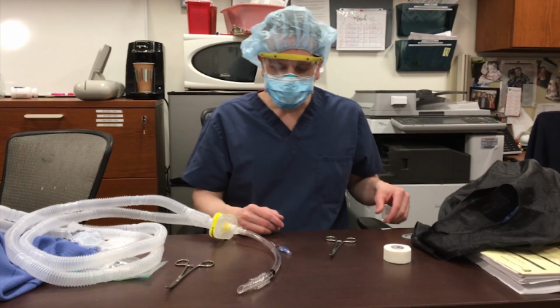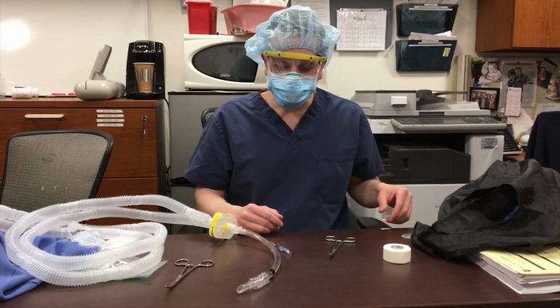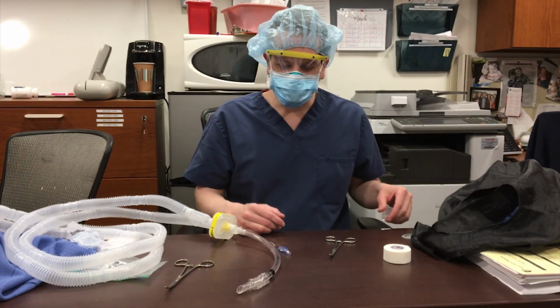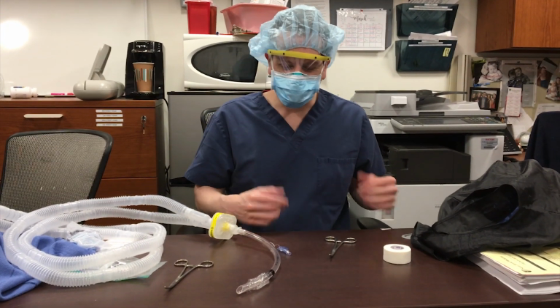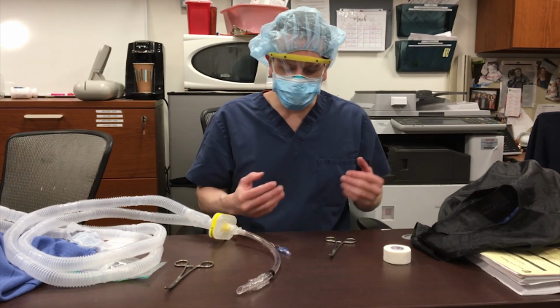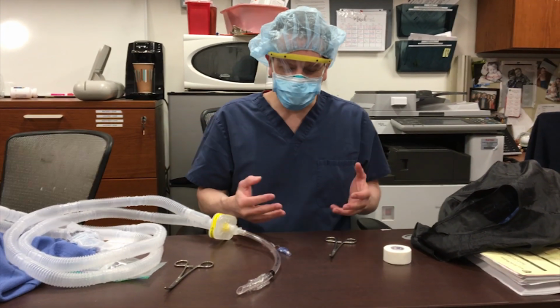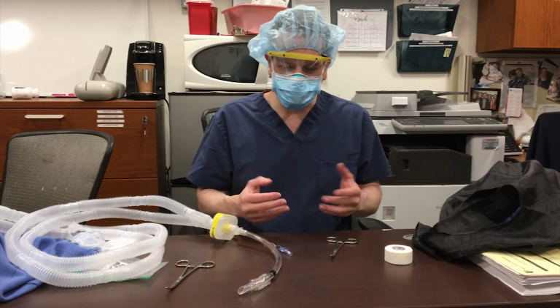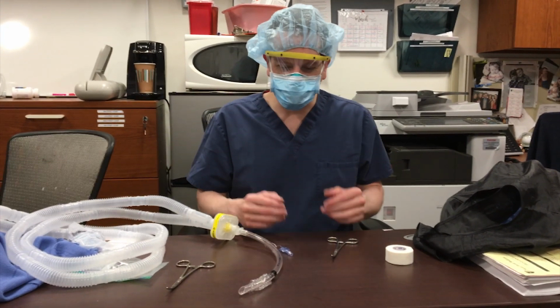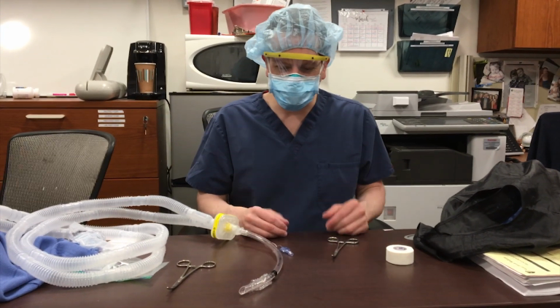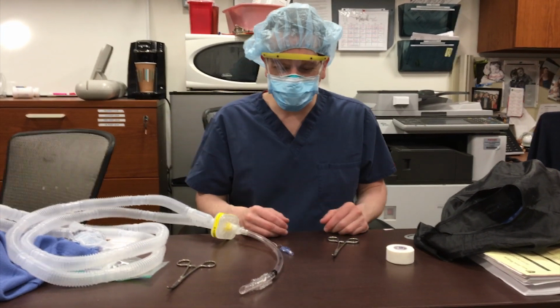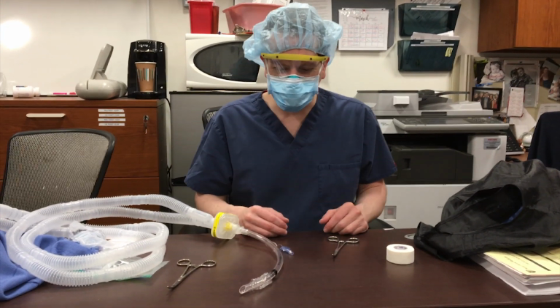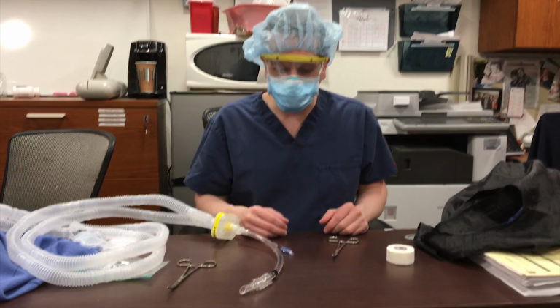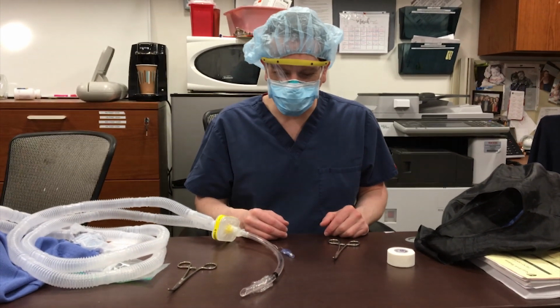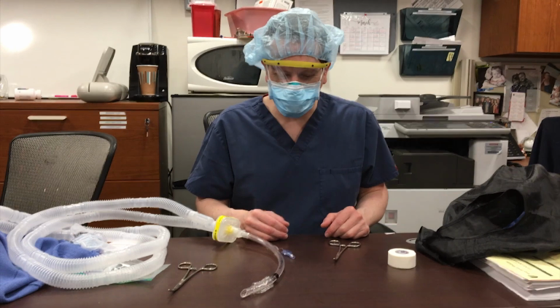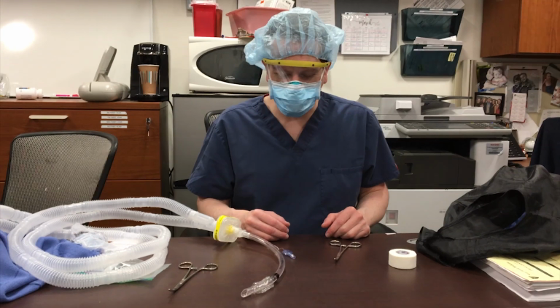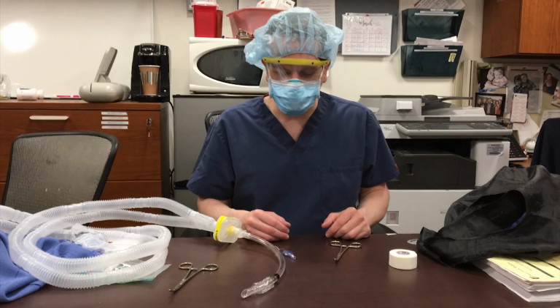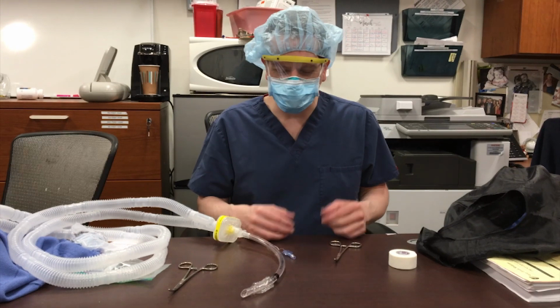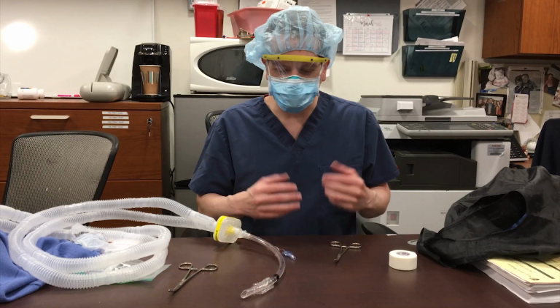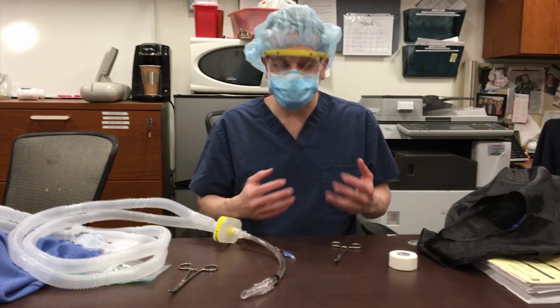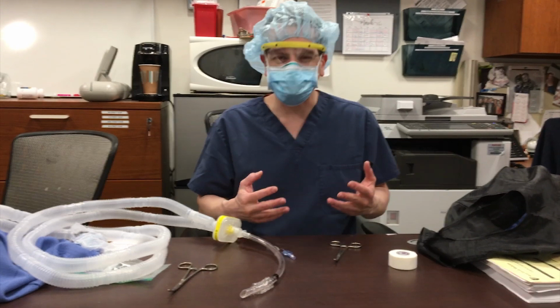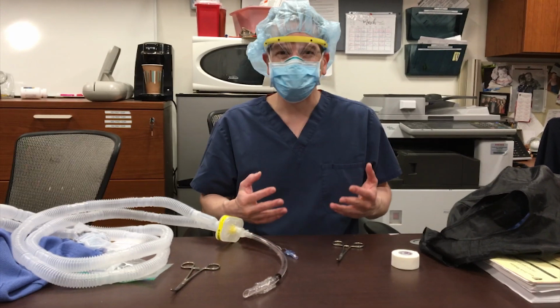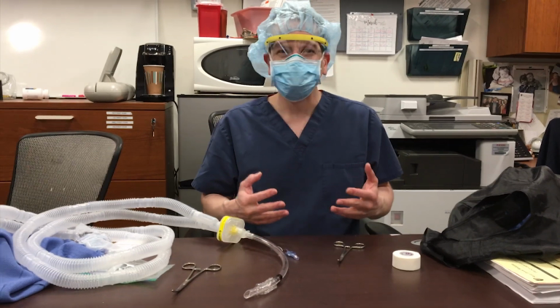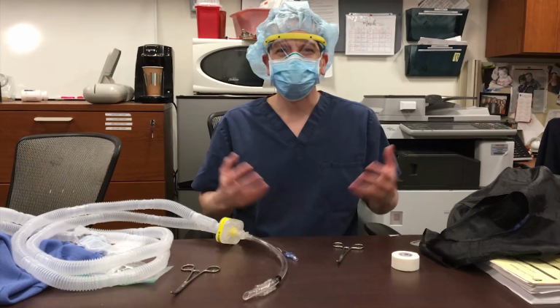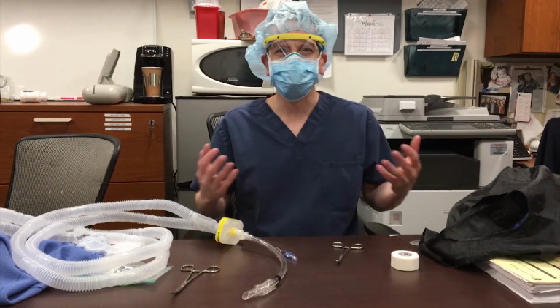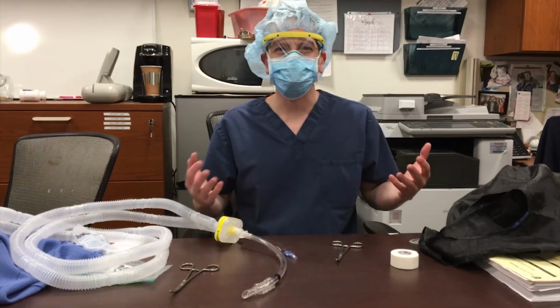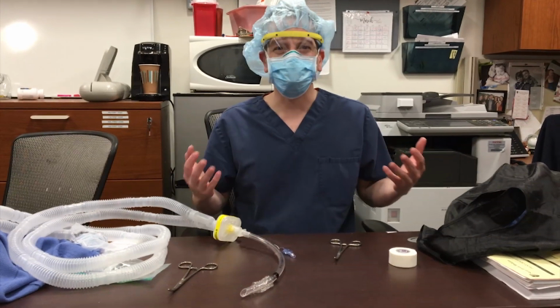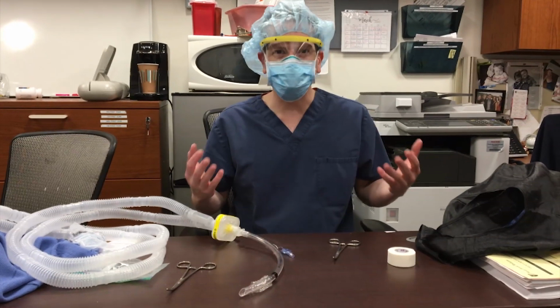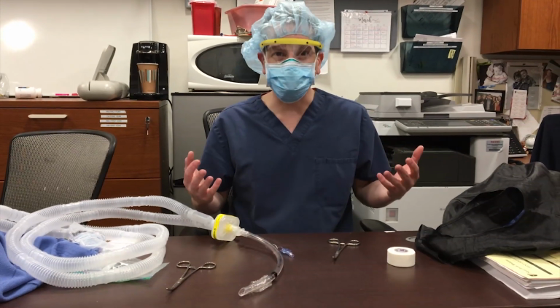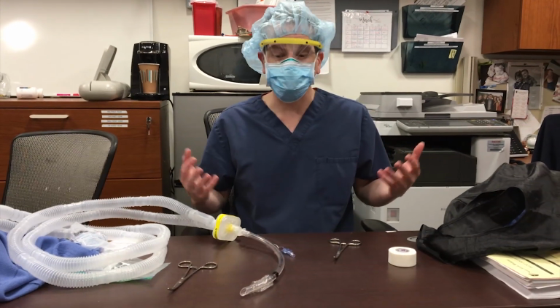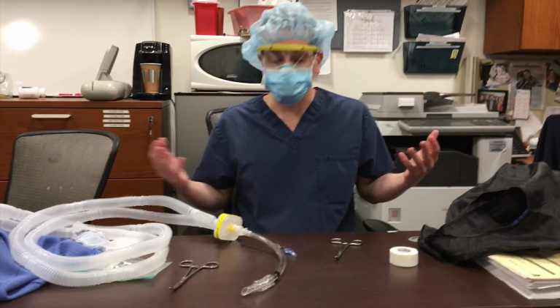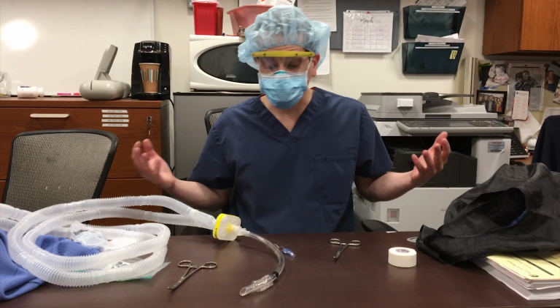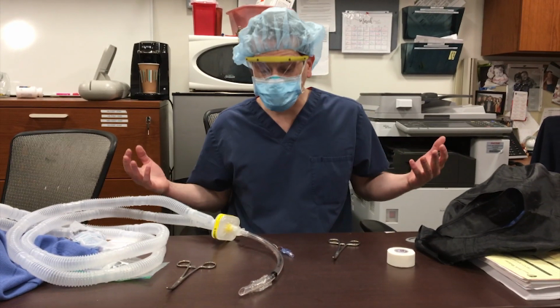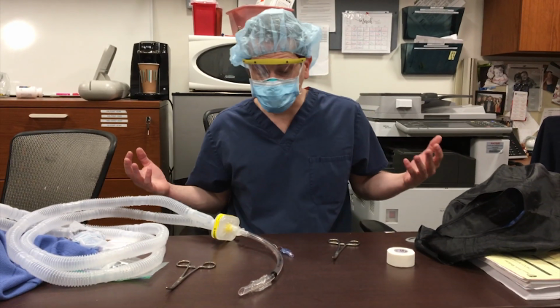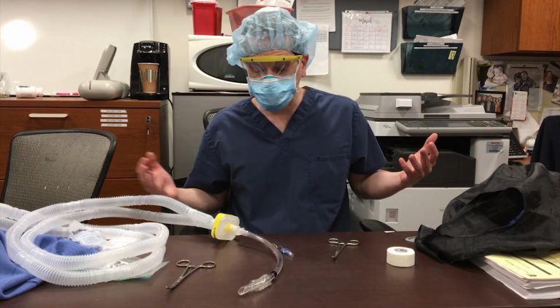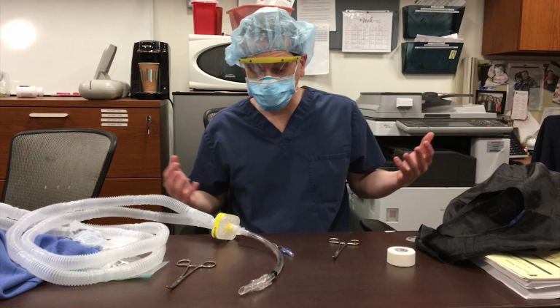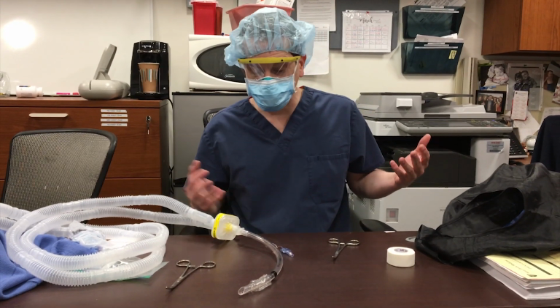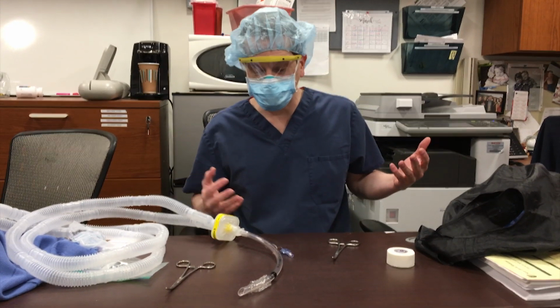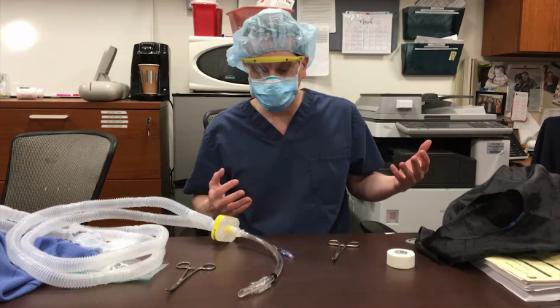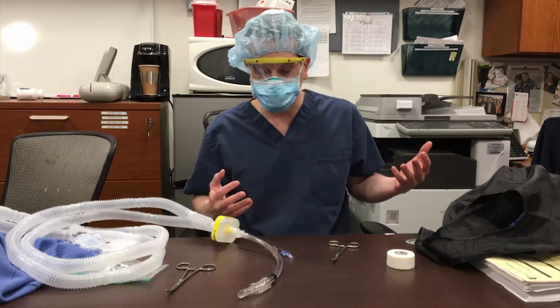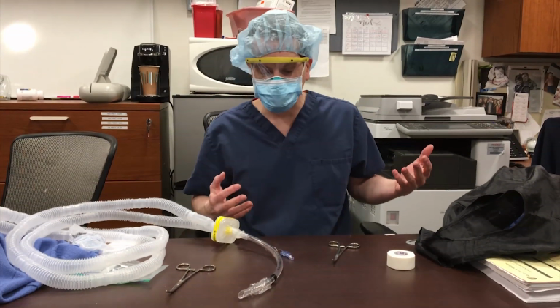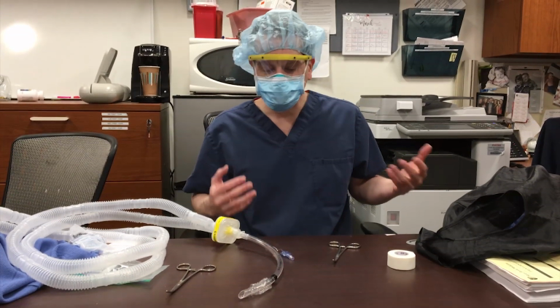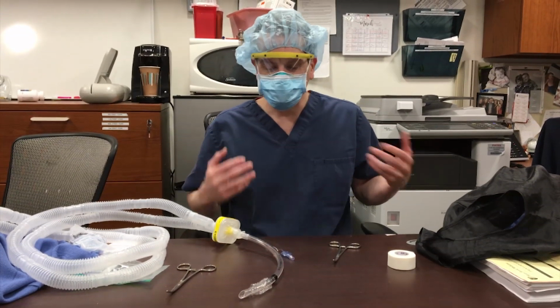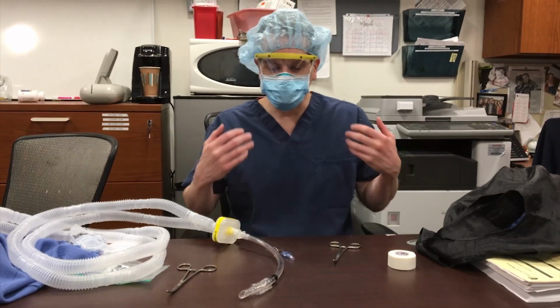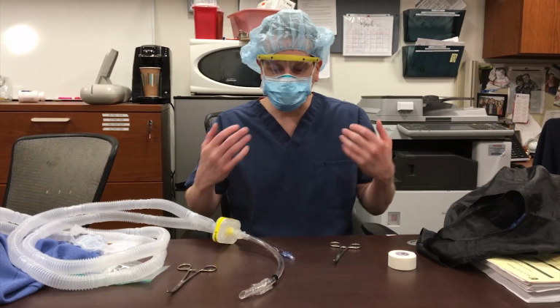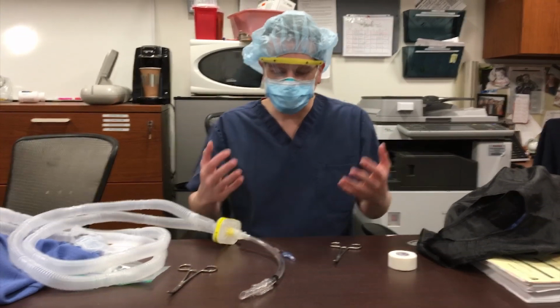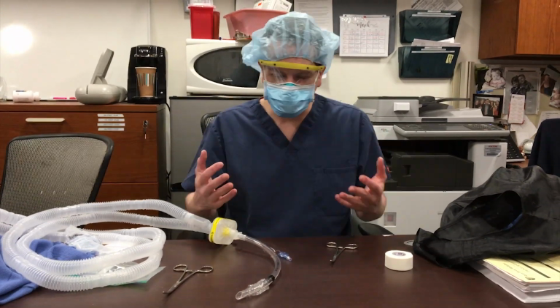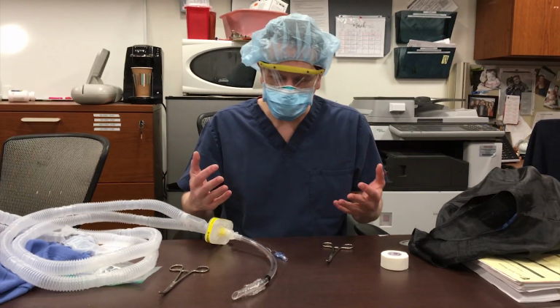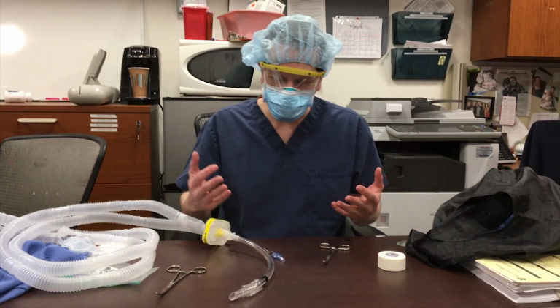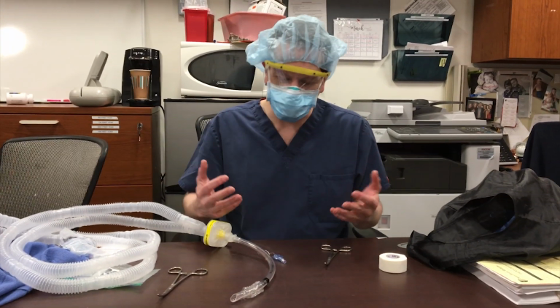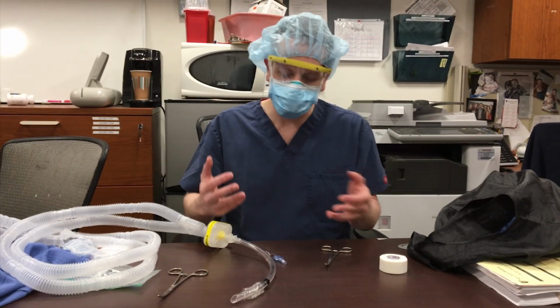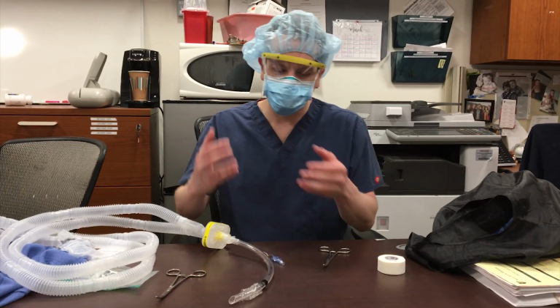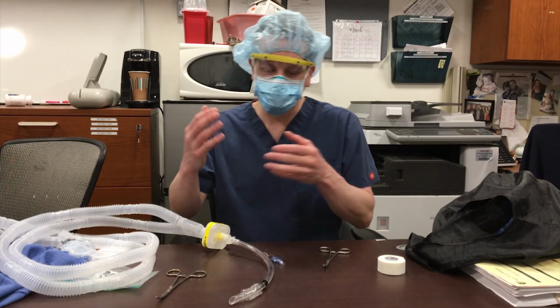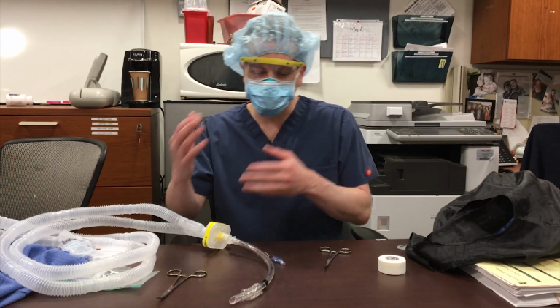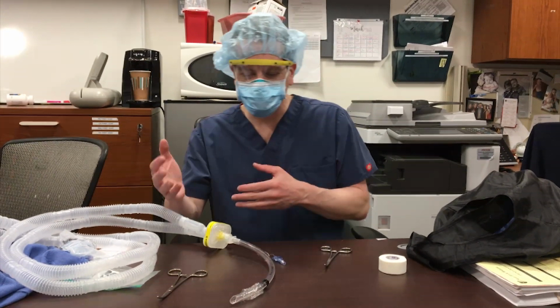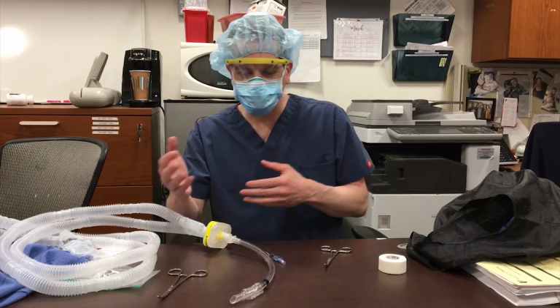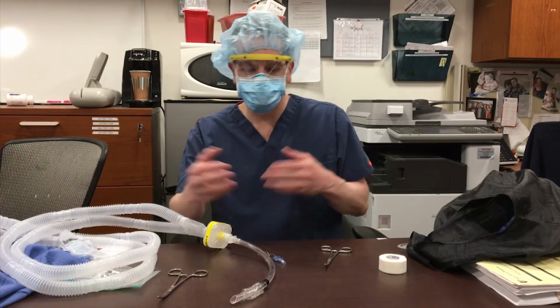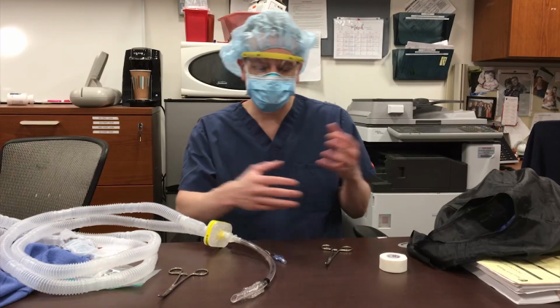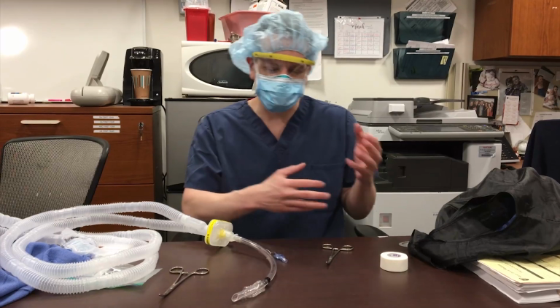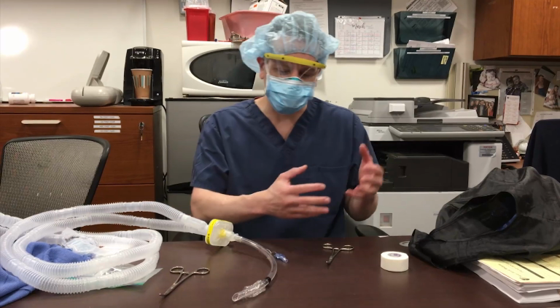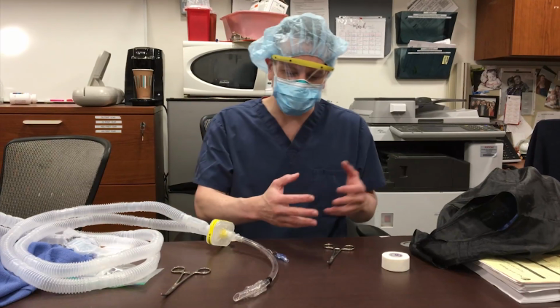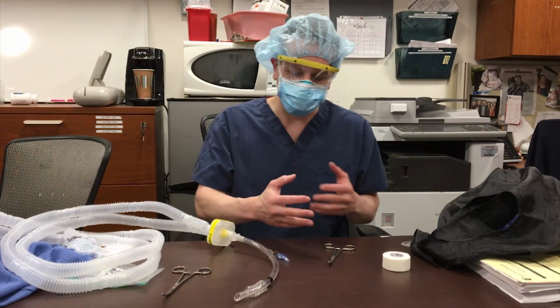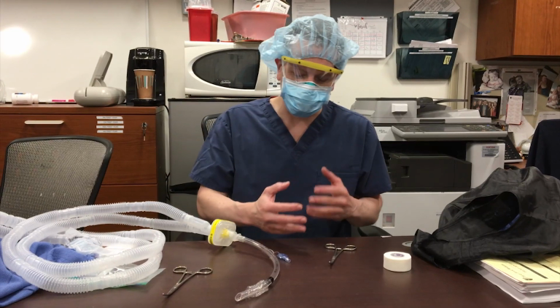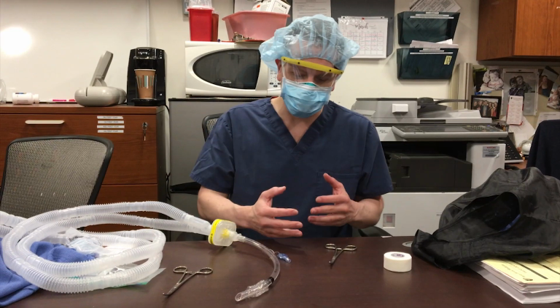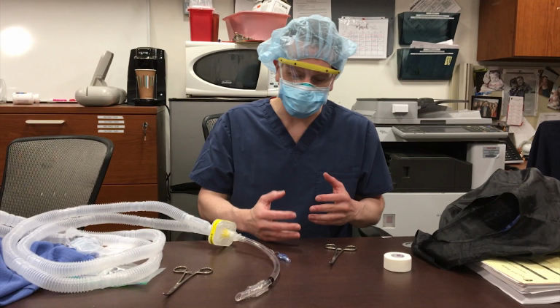The first C is confer. You're going to talk to your partner — because it's best done with a partner — about the entire procedure: who's going to do what, et cetera.